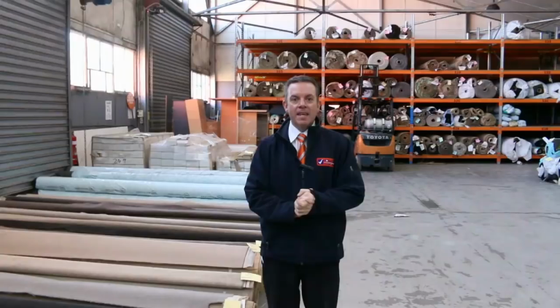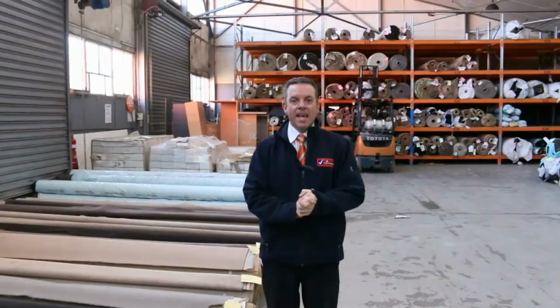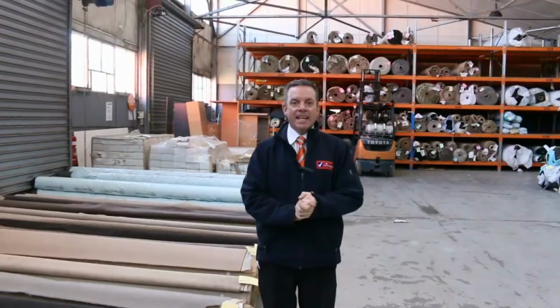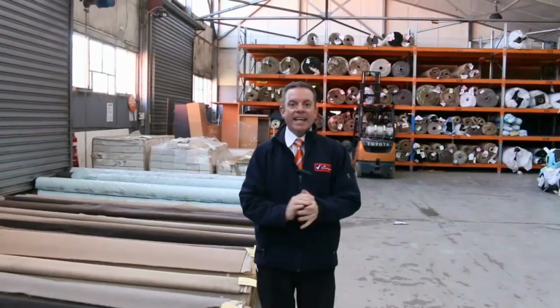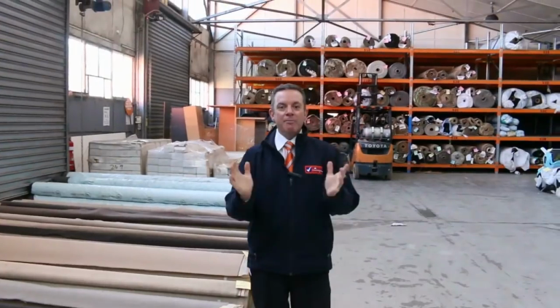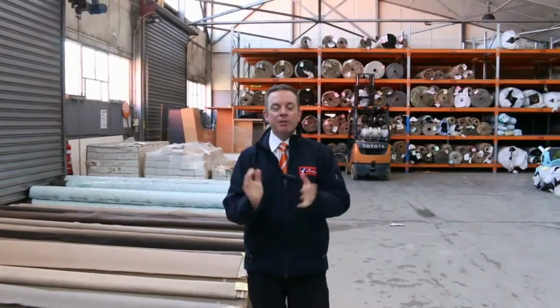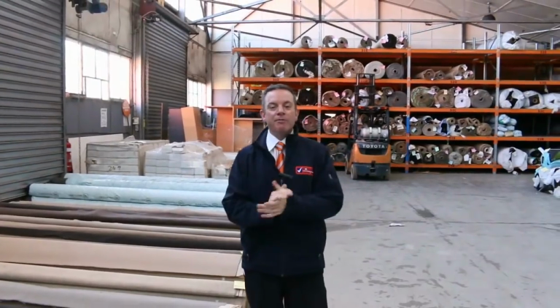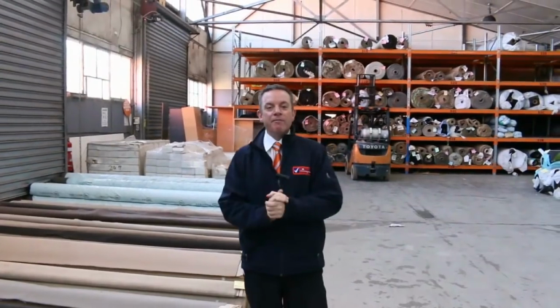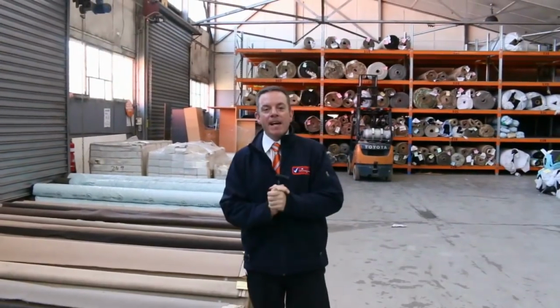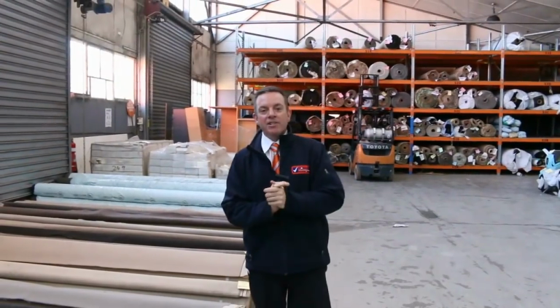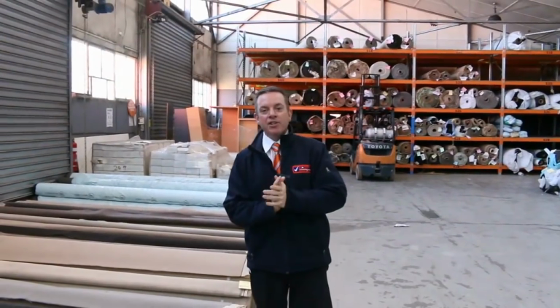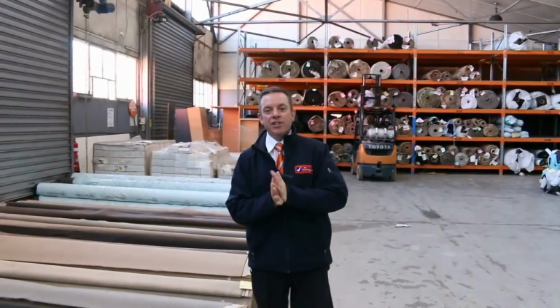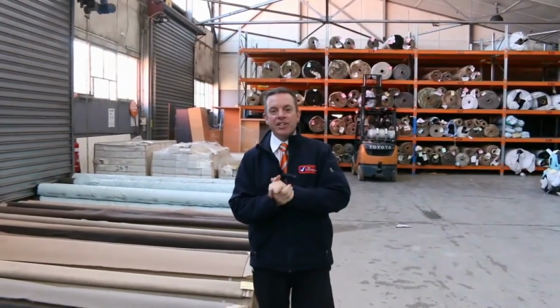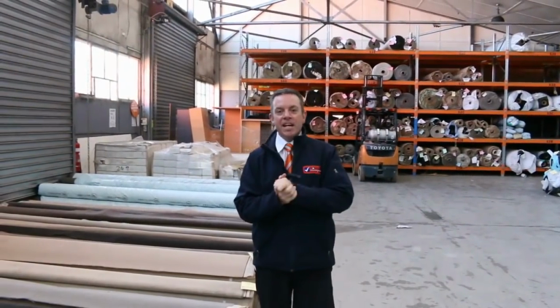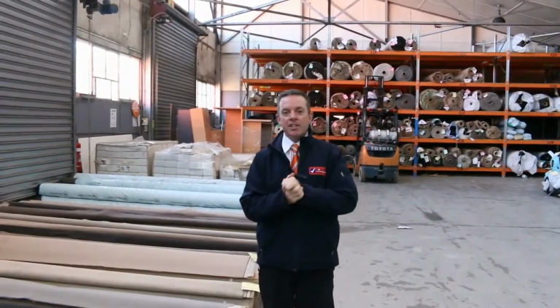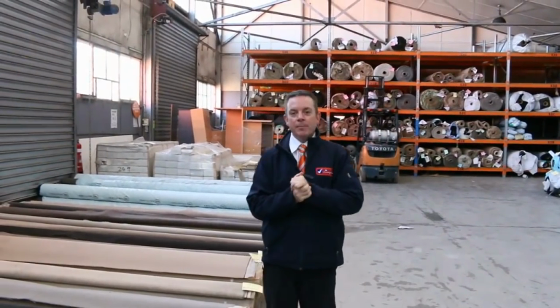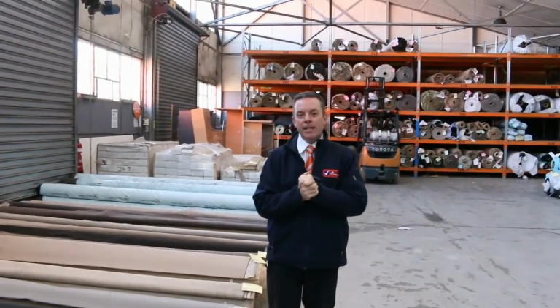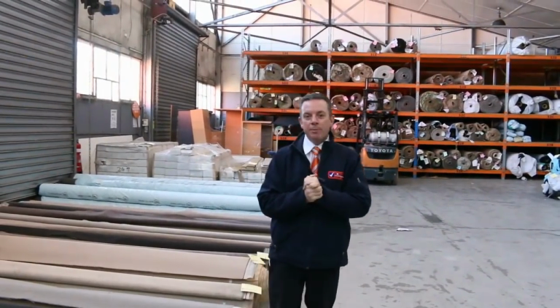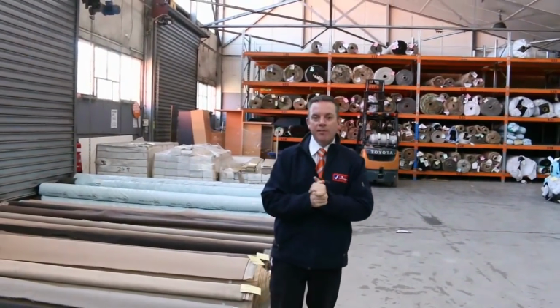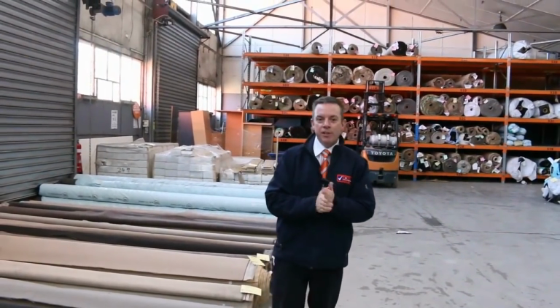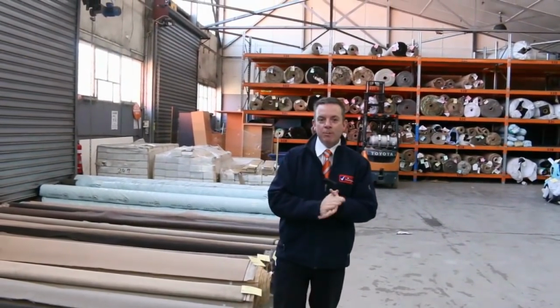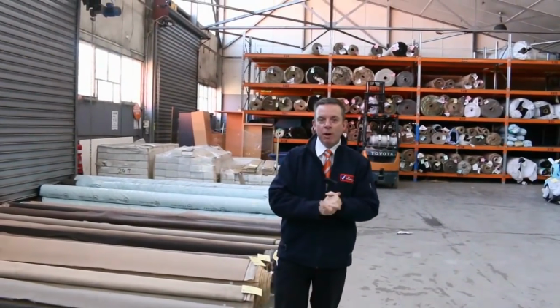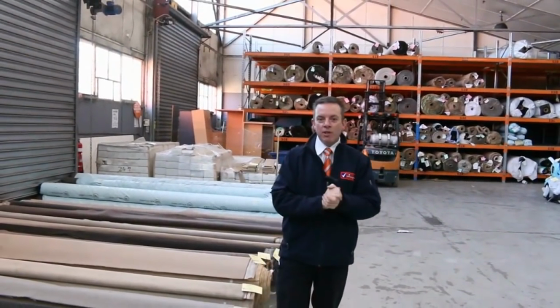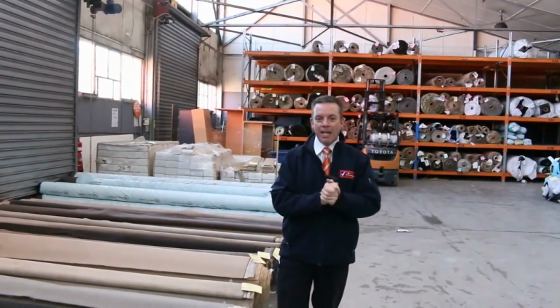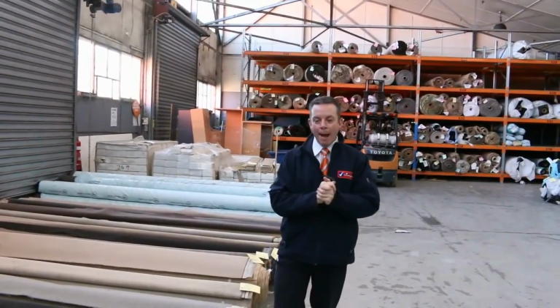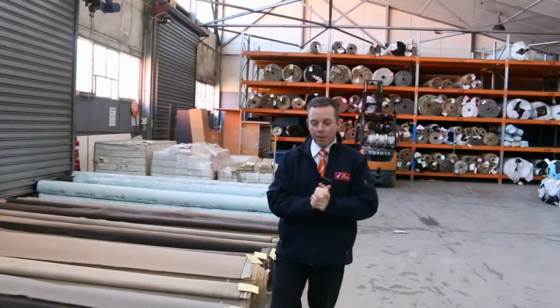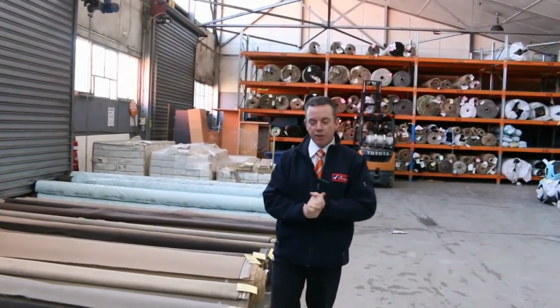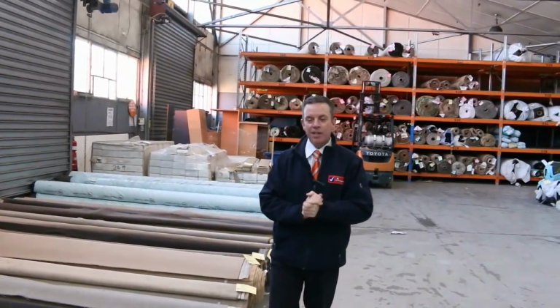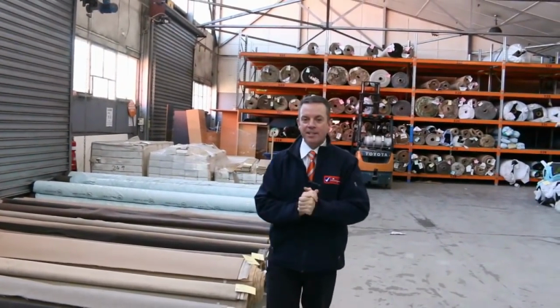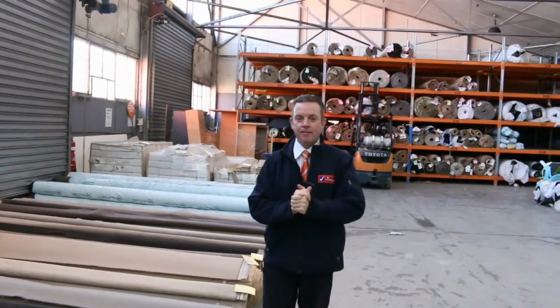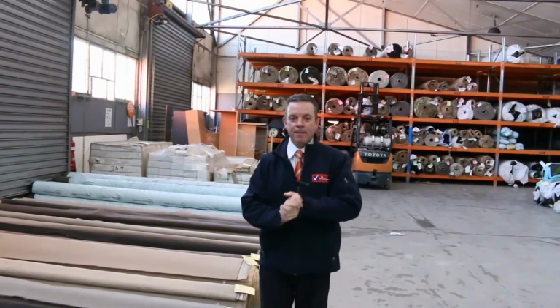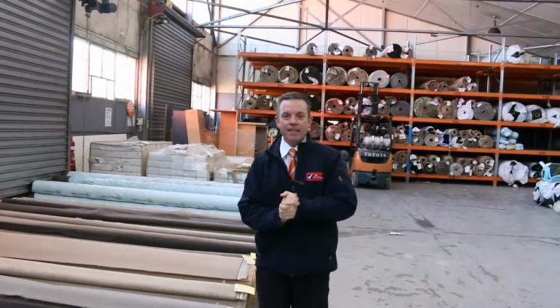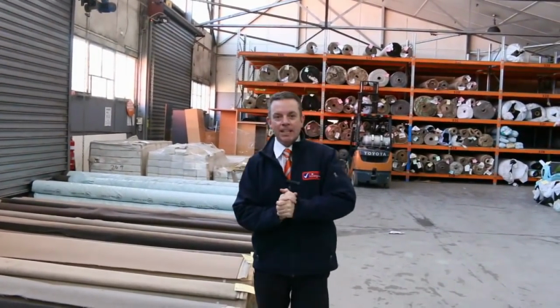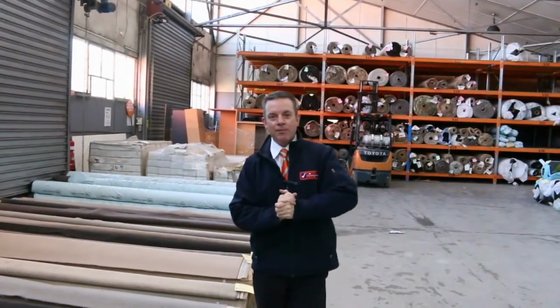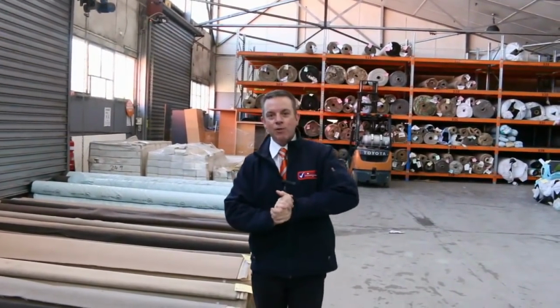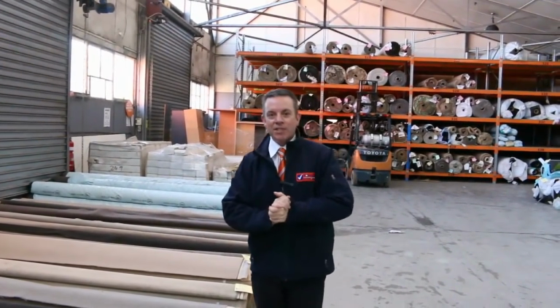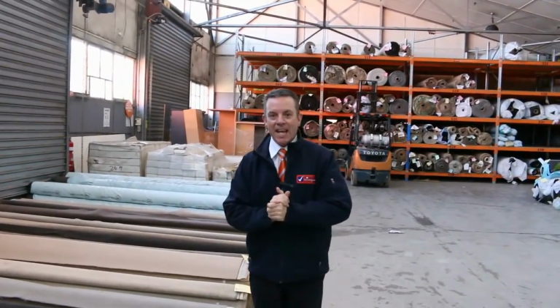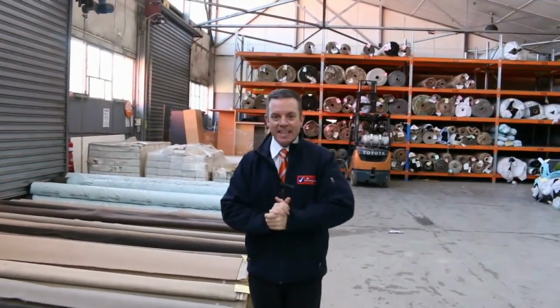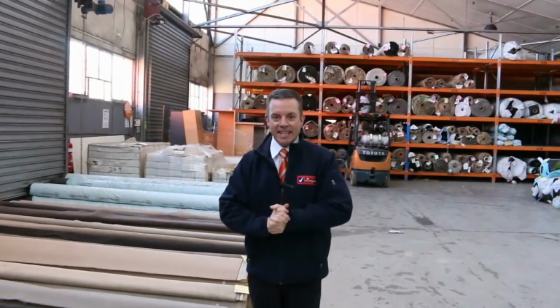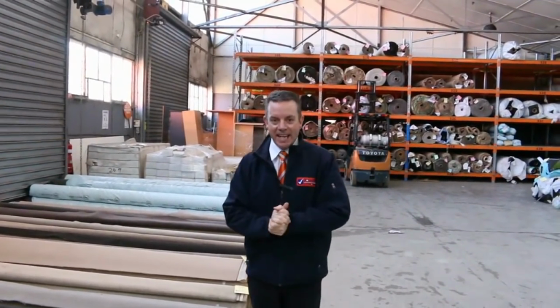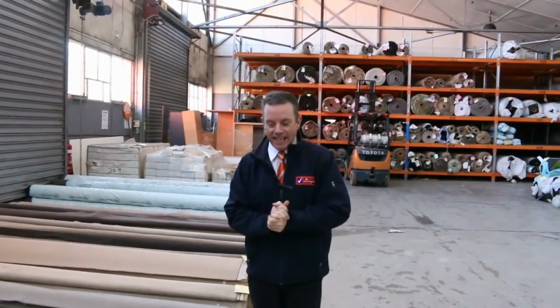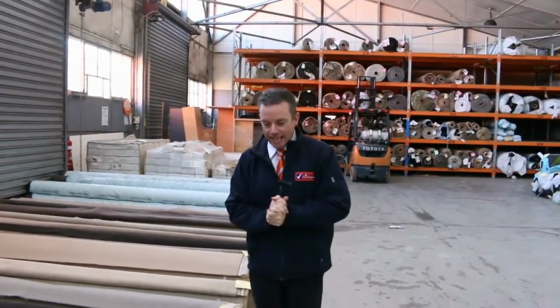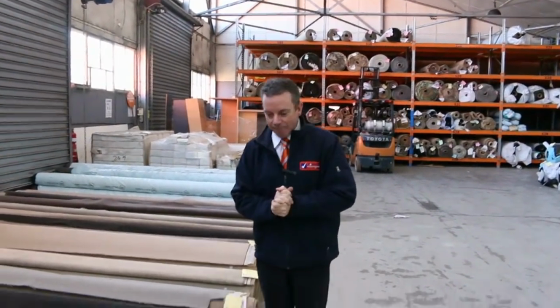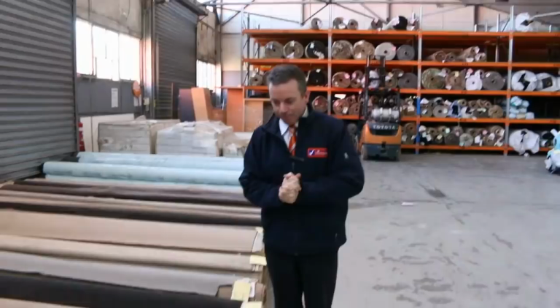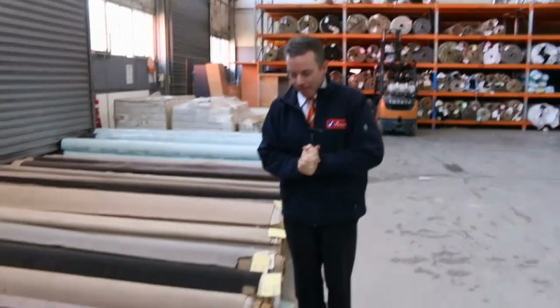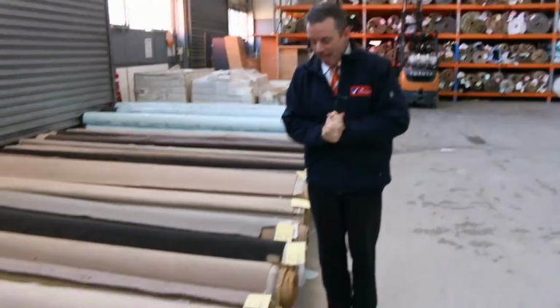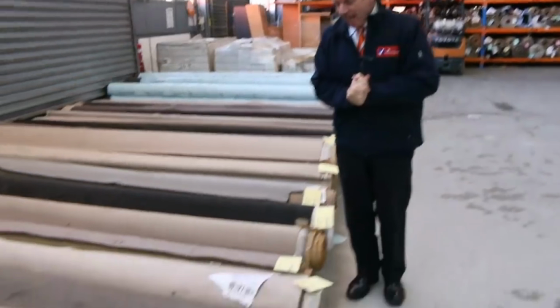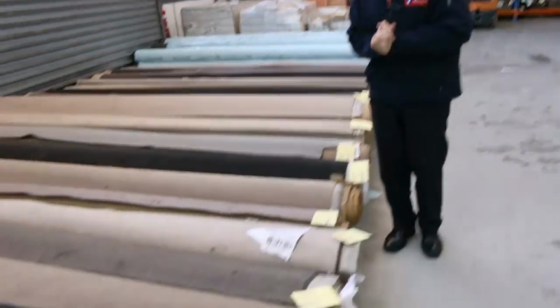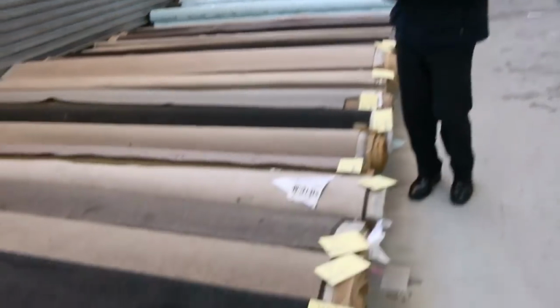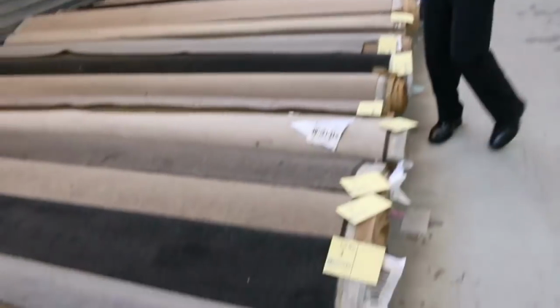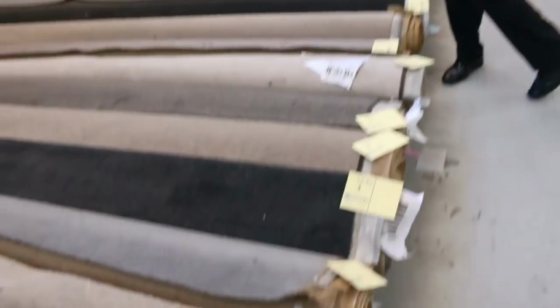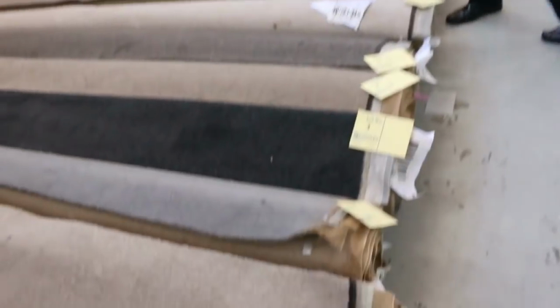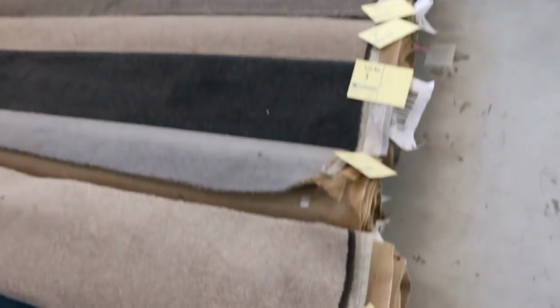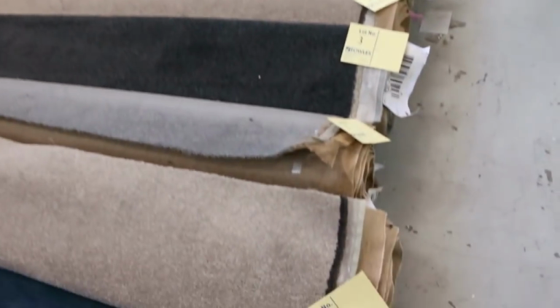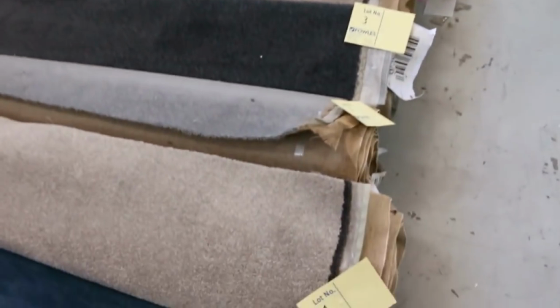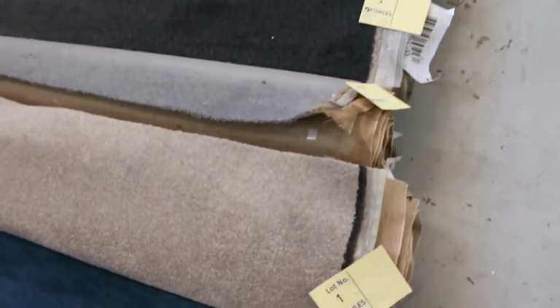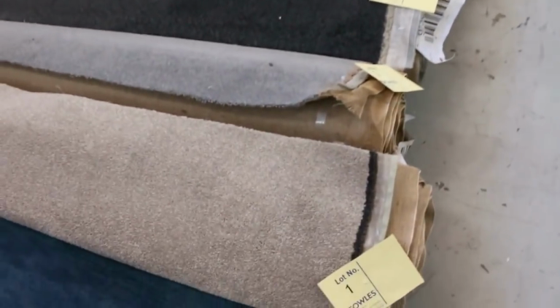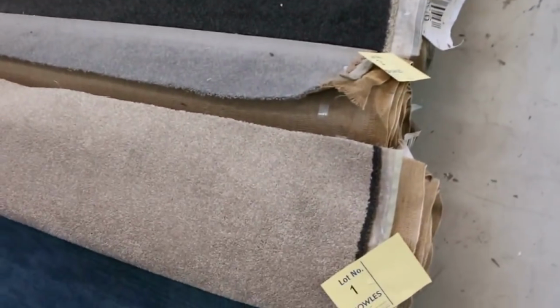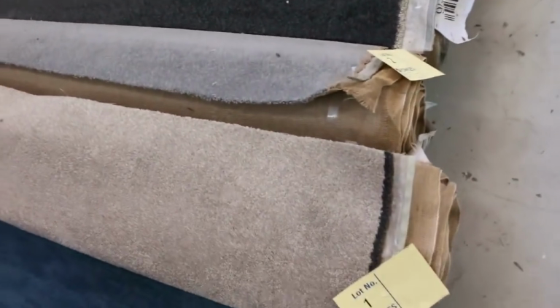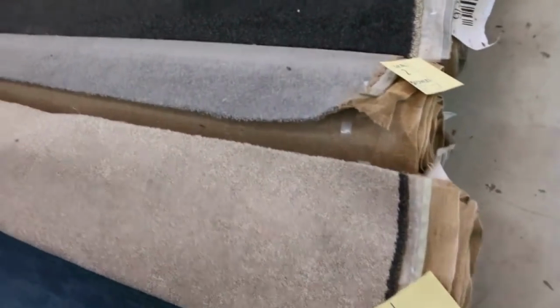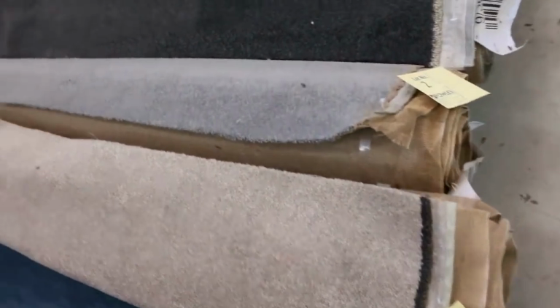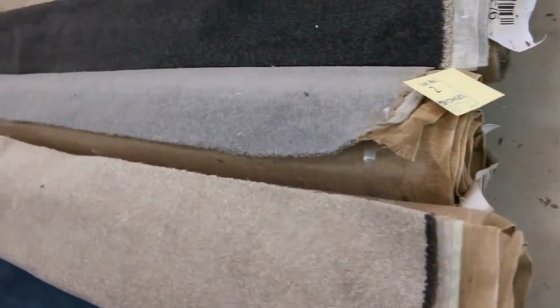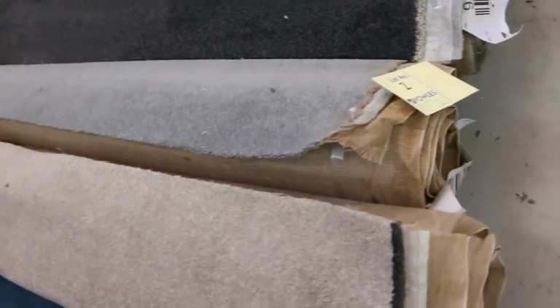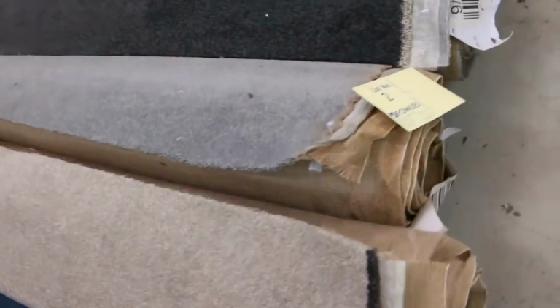G'day, I'm John from Fowls Auction Sales. I'm here to preview tomorrow's carpet auction — that's the 15th of August at 10am. Let's start off with the oil ends and offcuts.